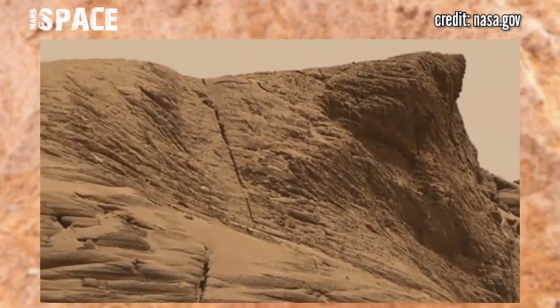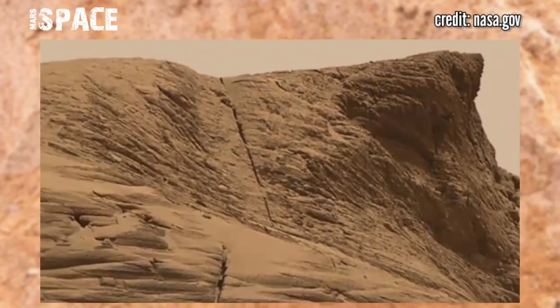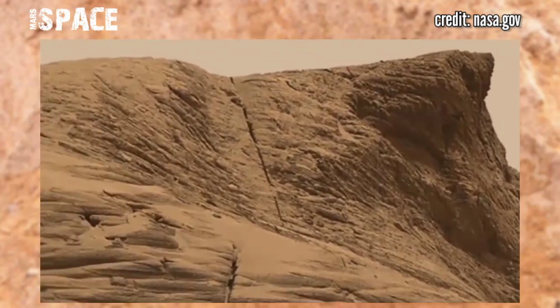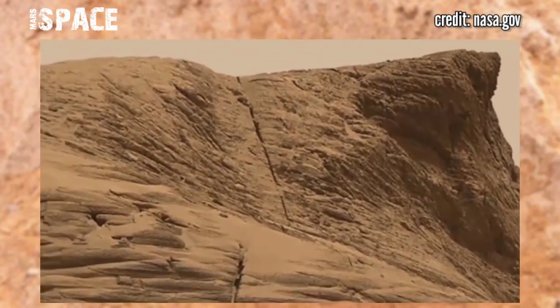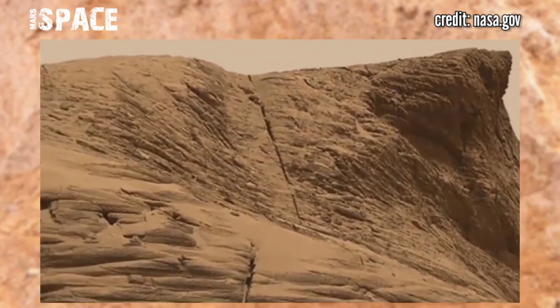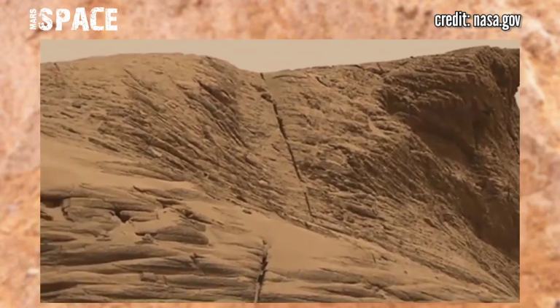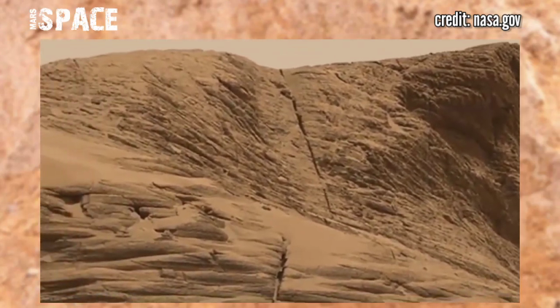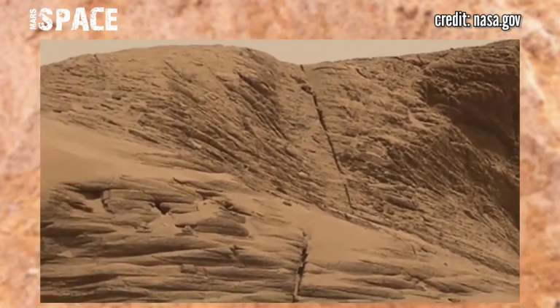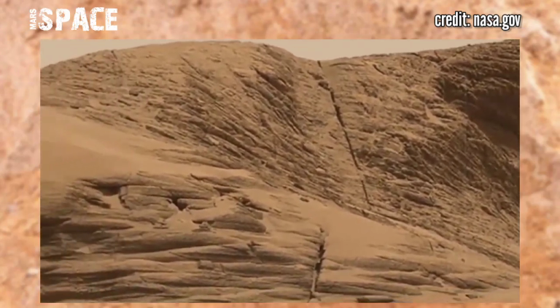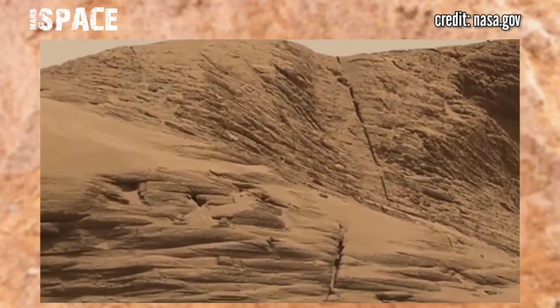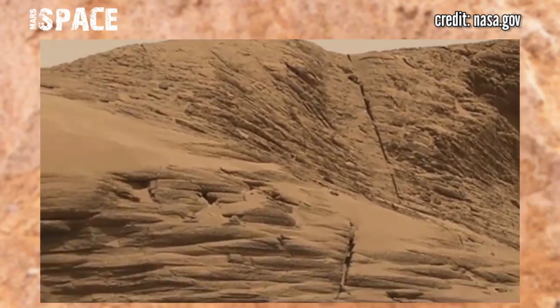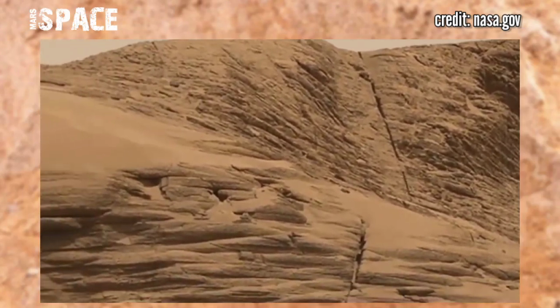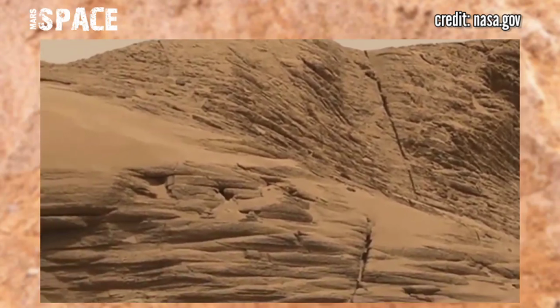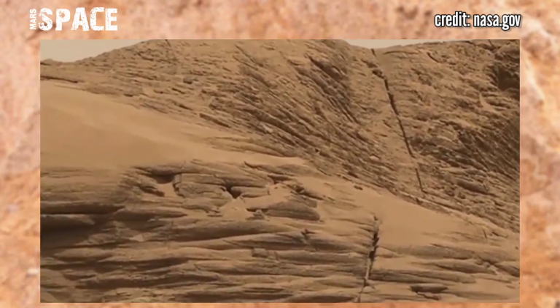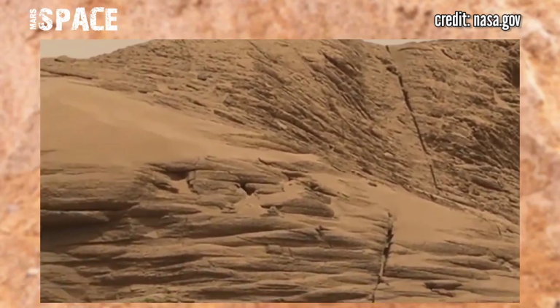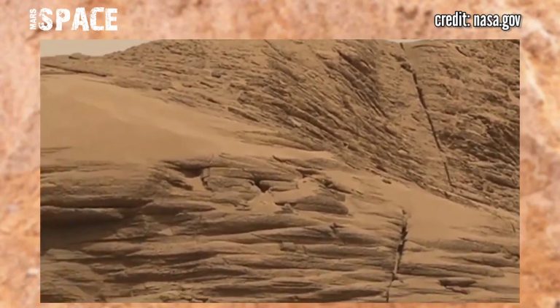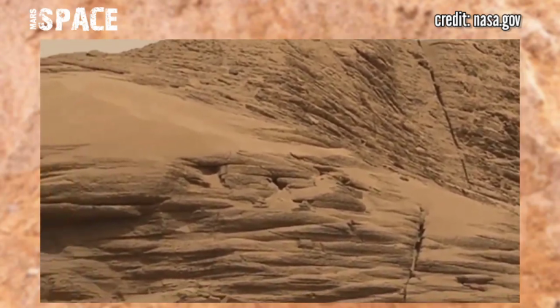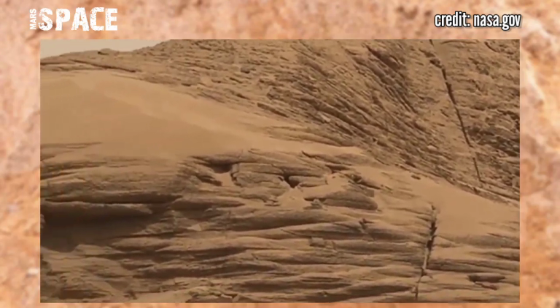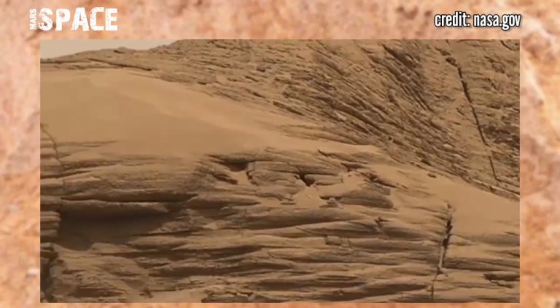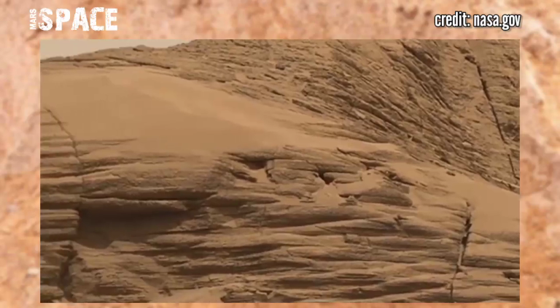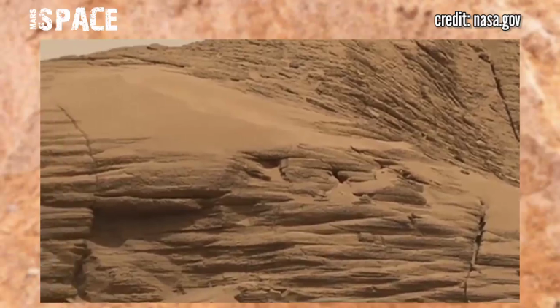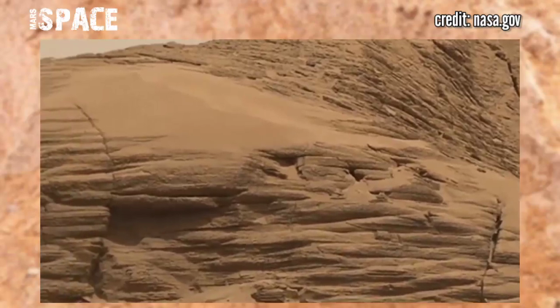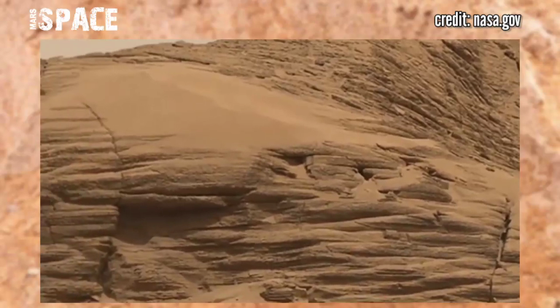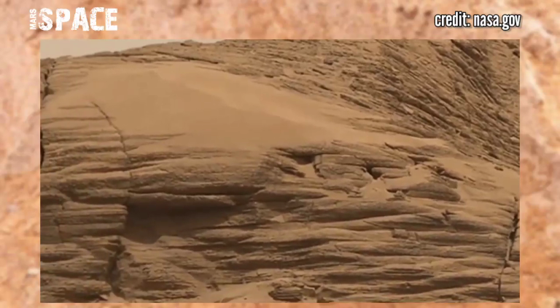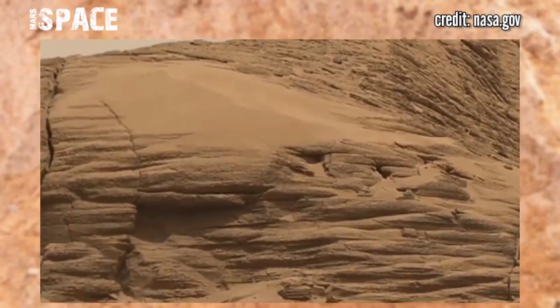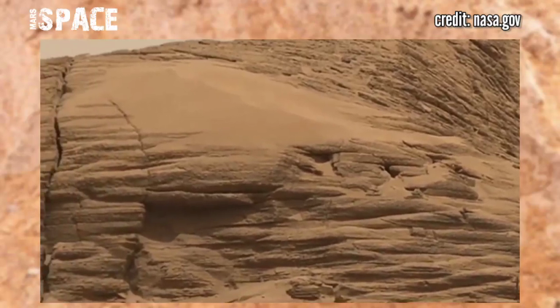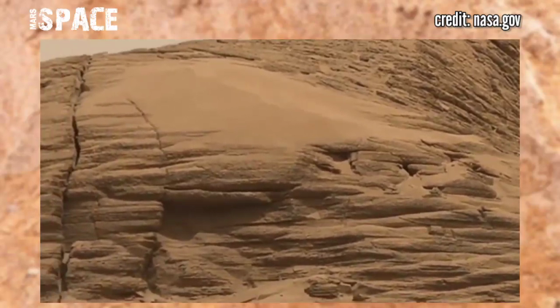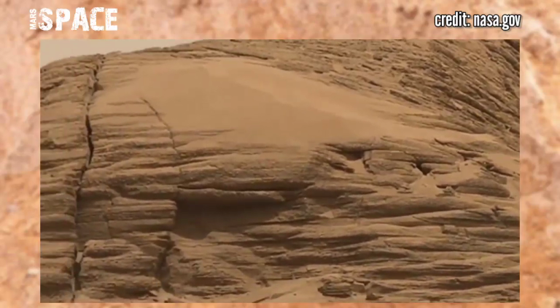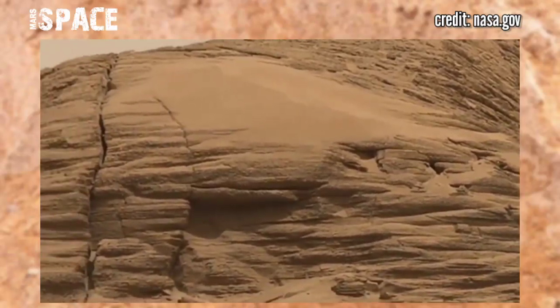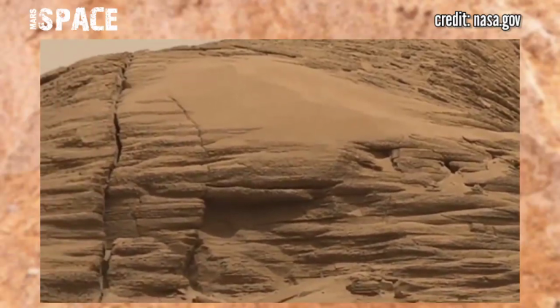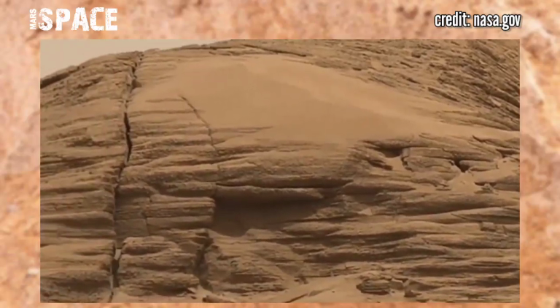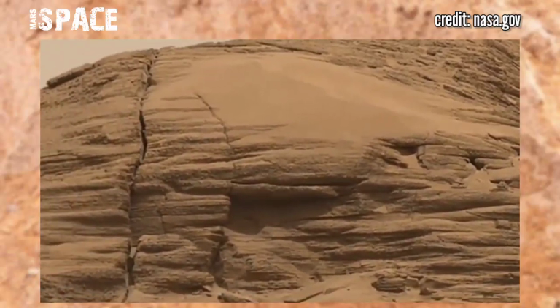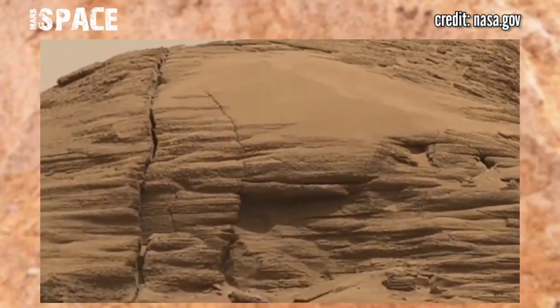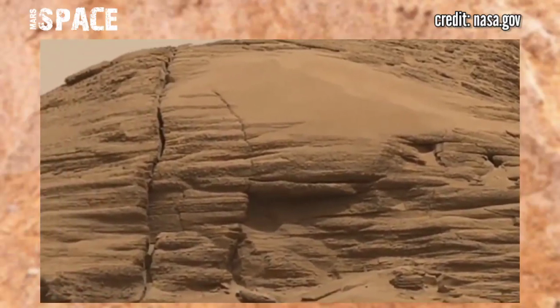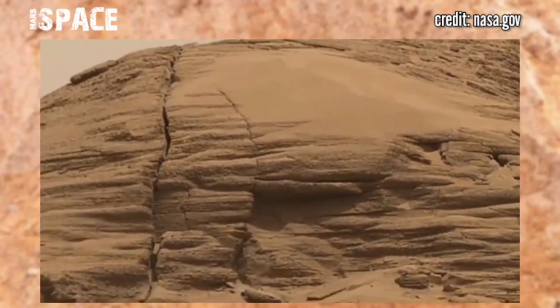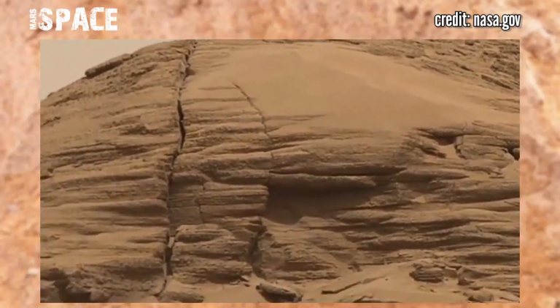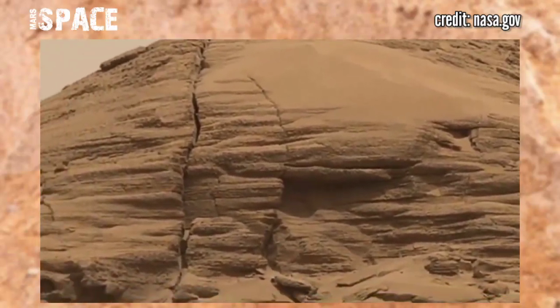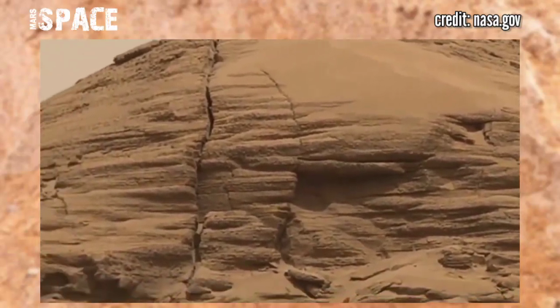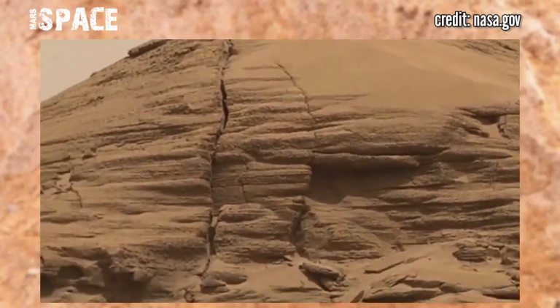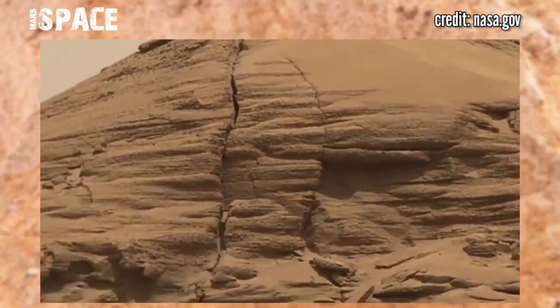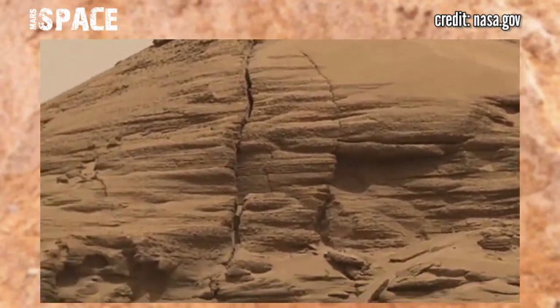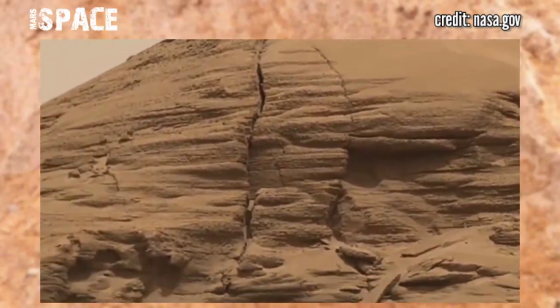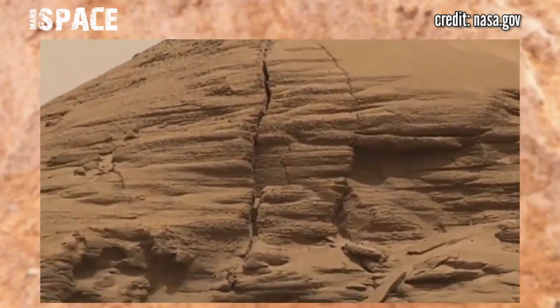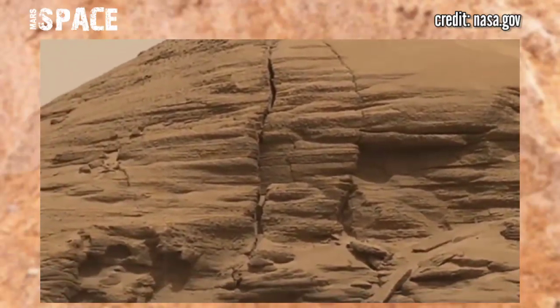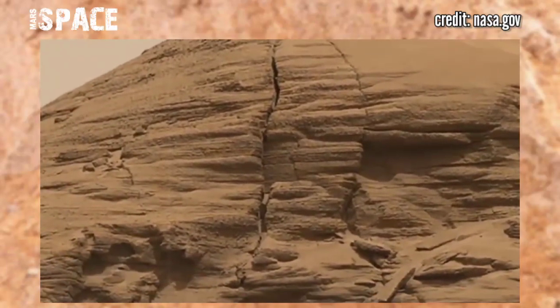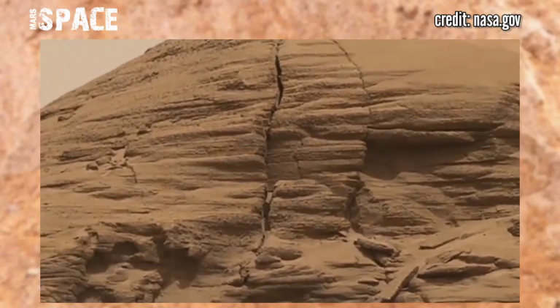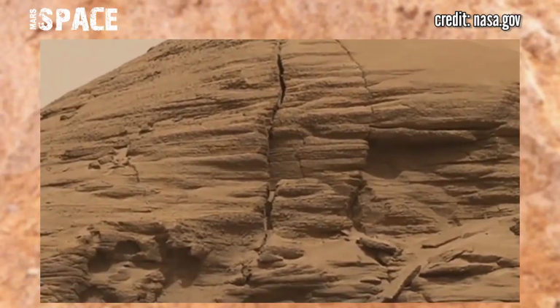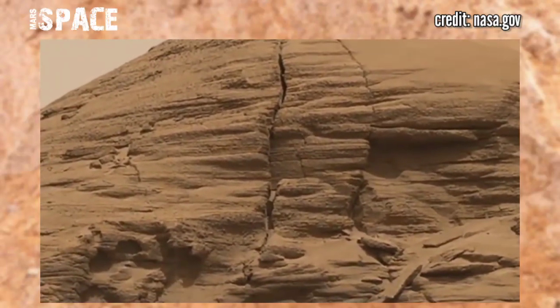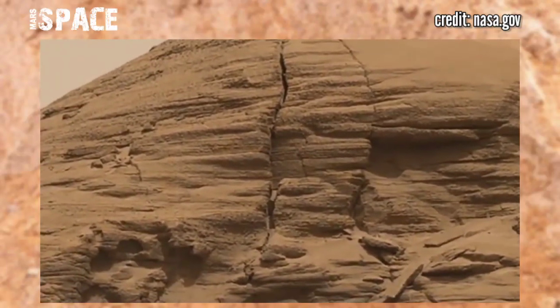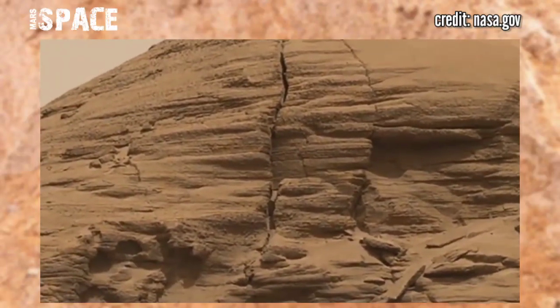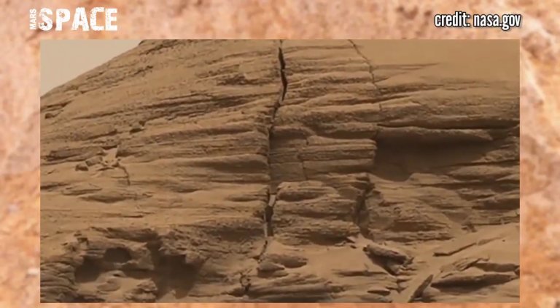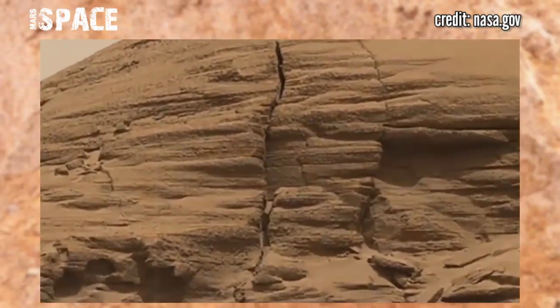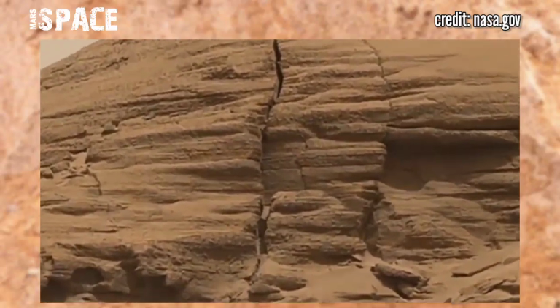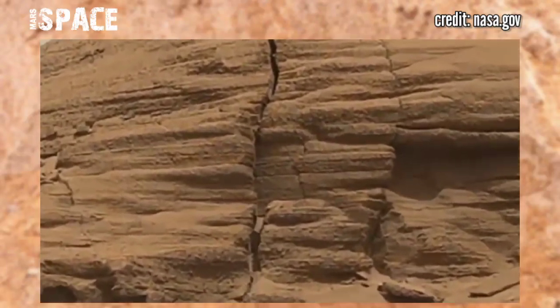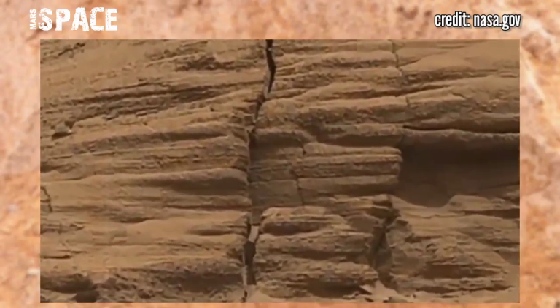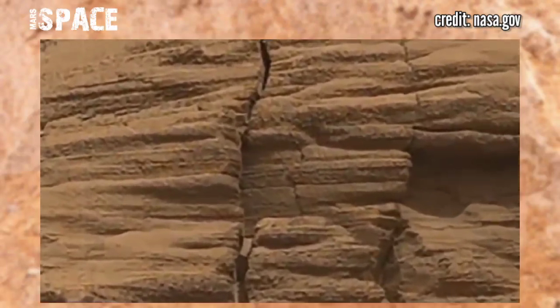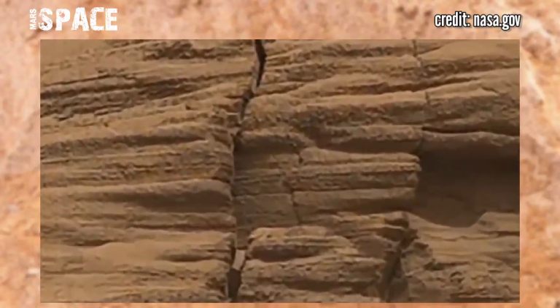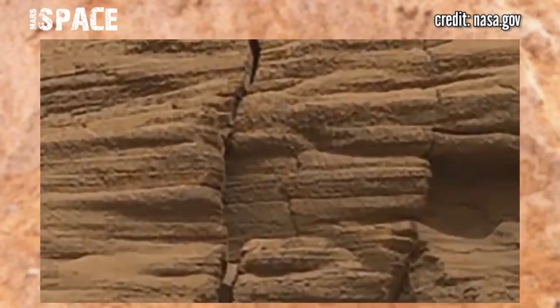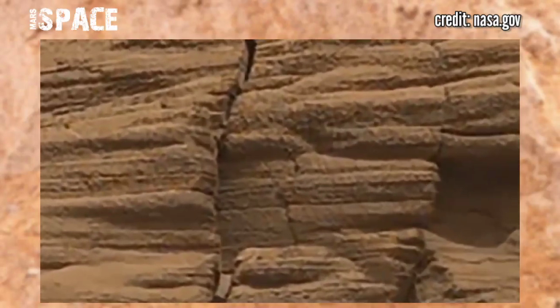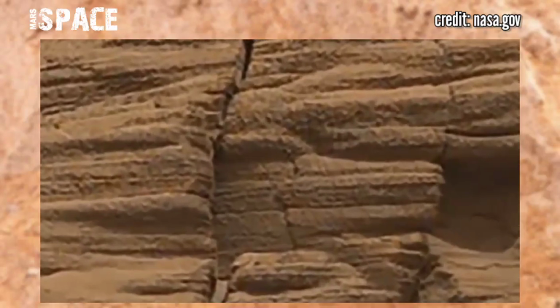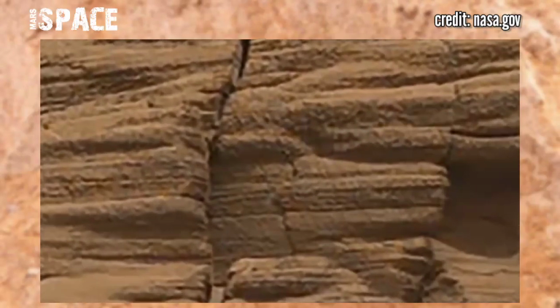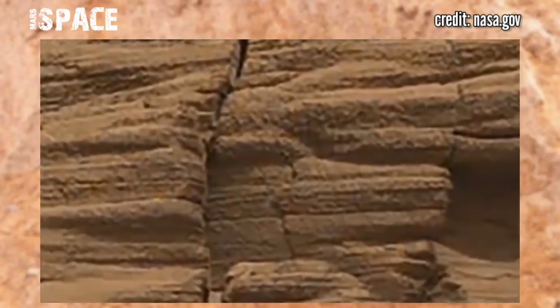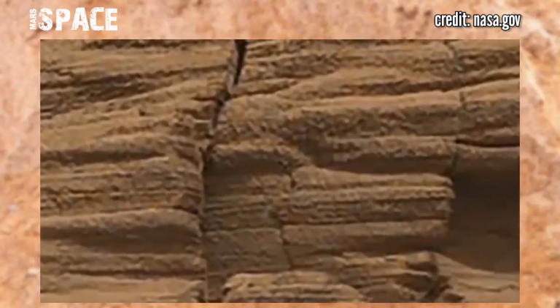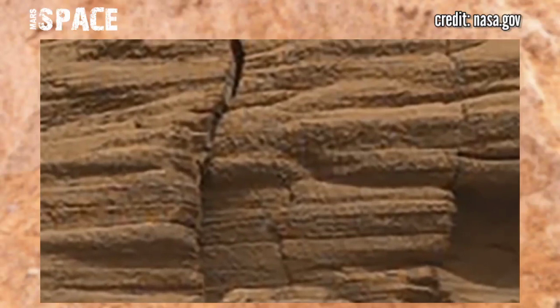In ancient past, Mars was rich with life. Here are now just structures like ruins.